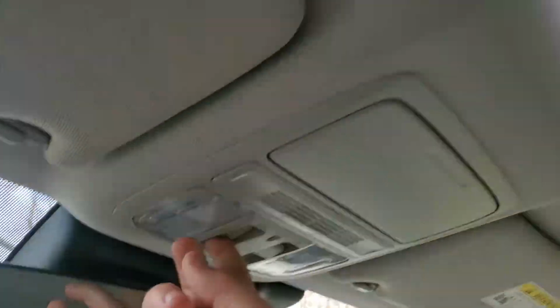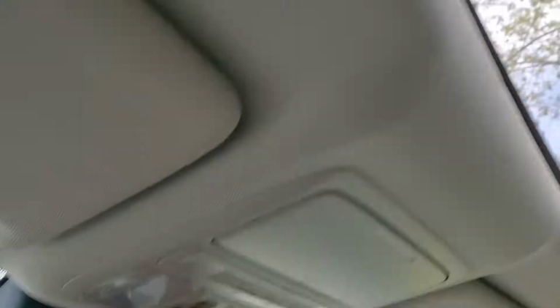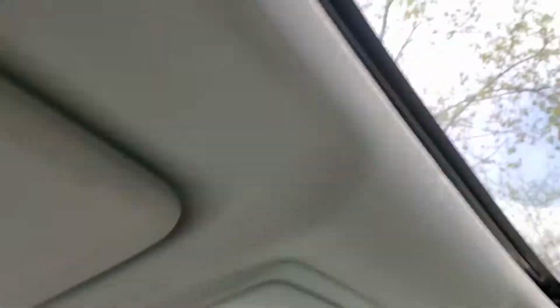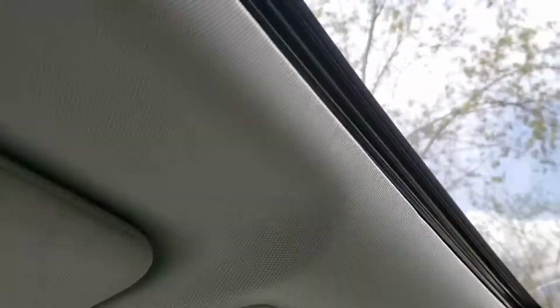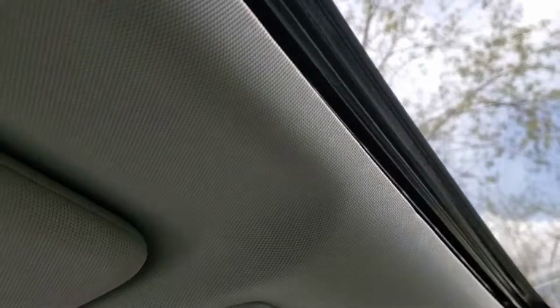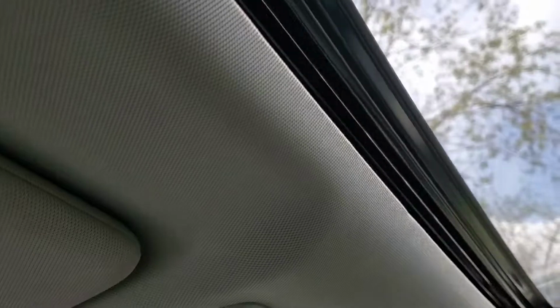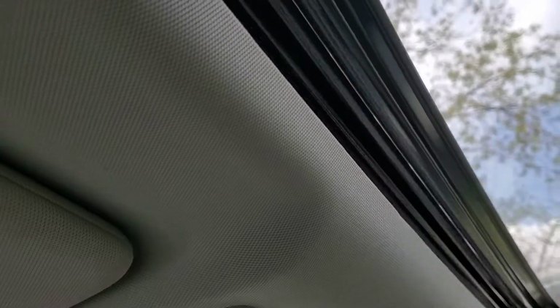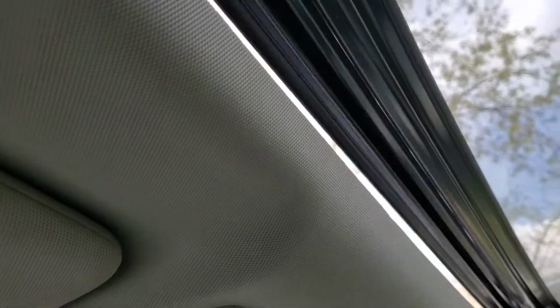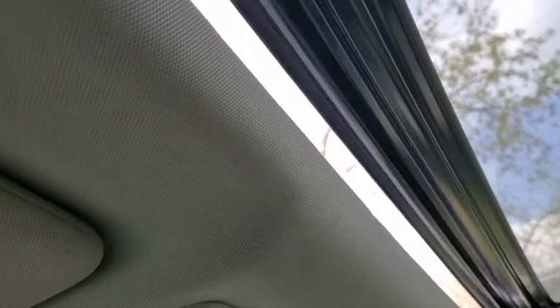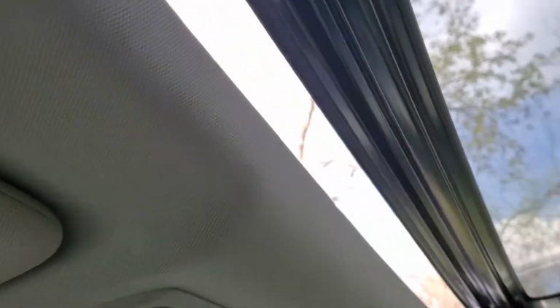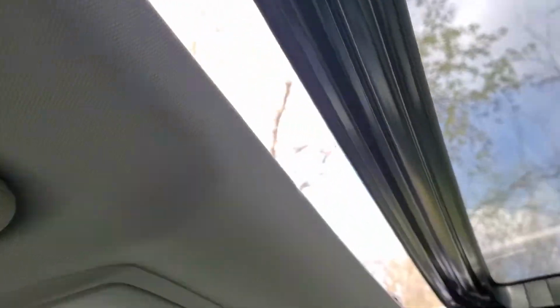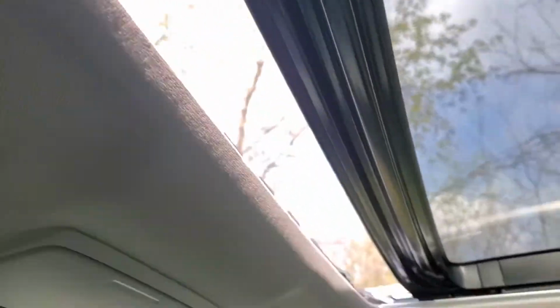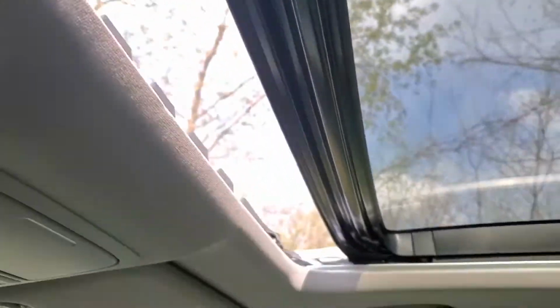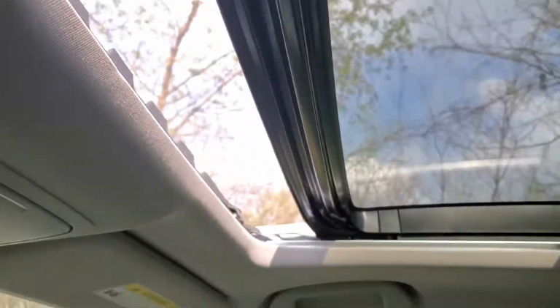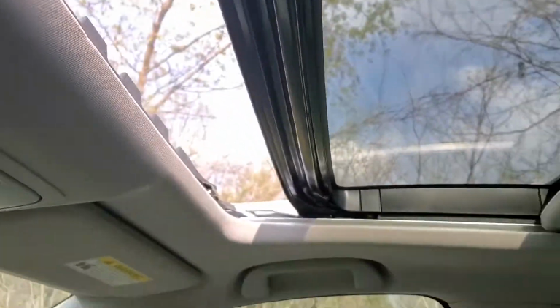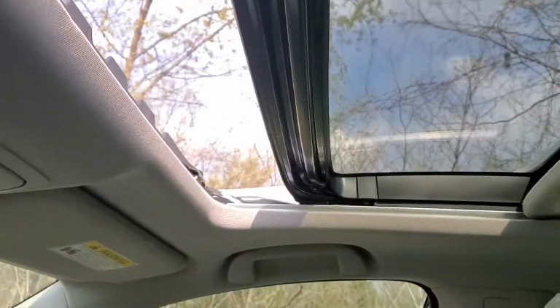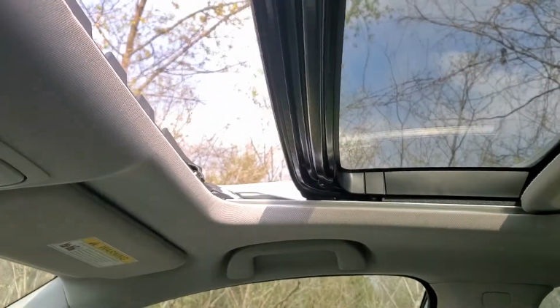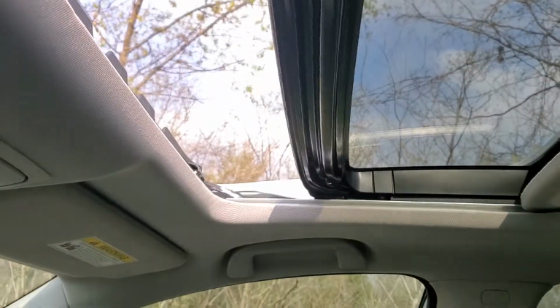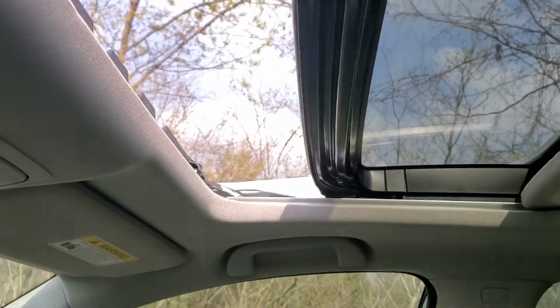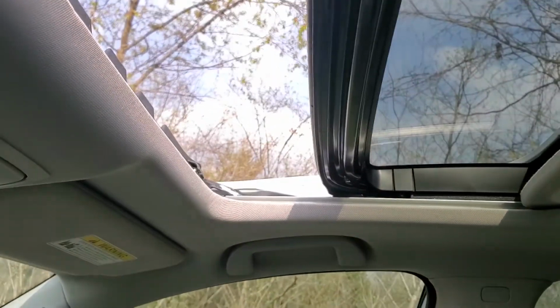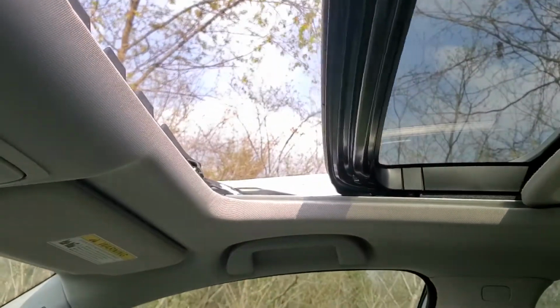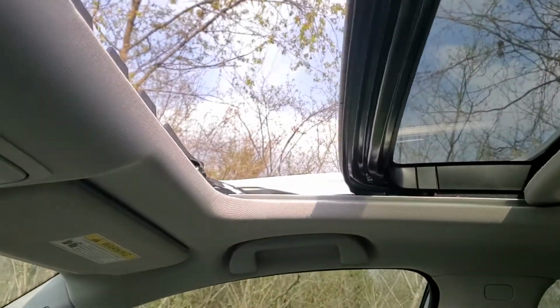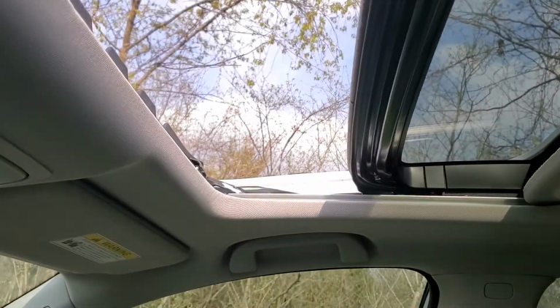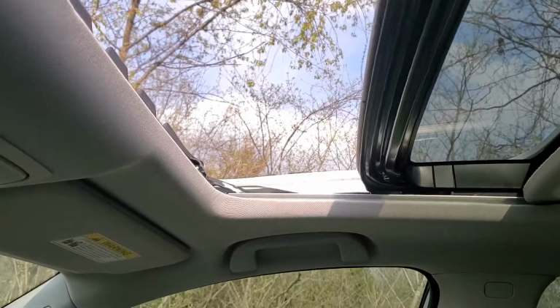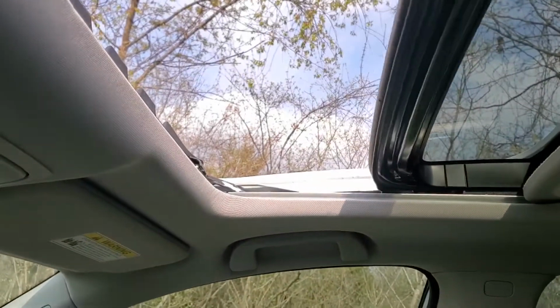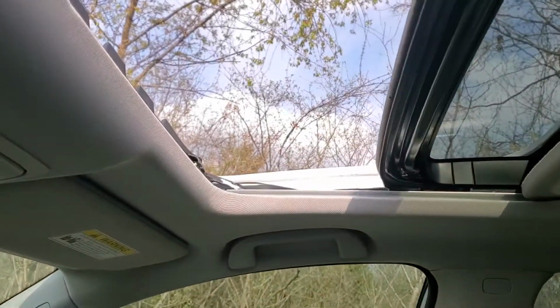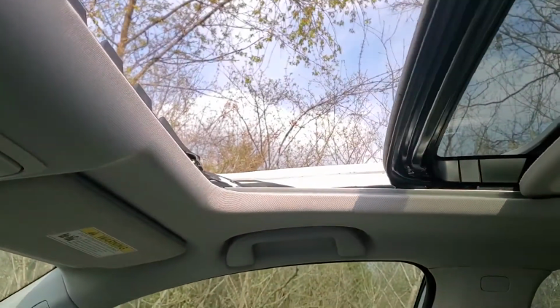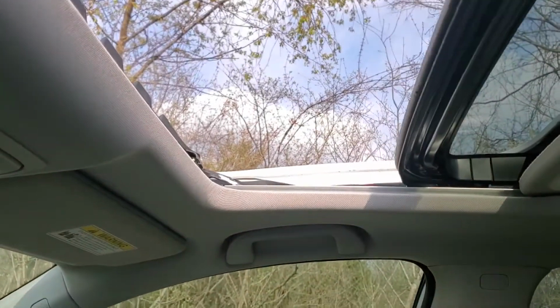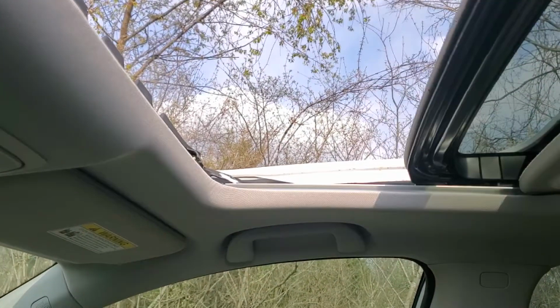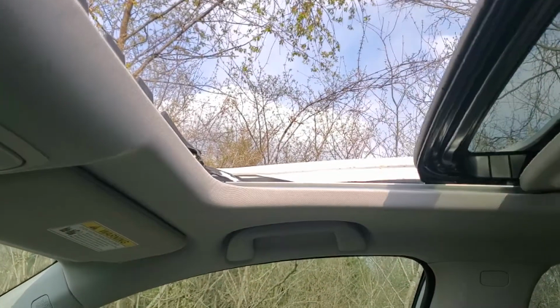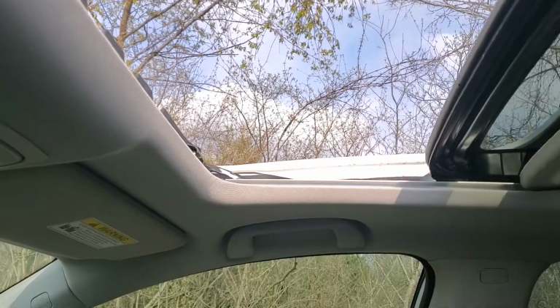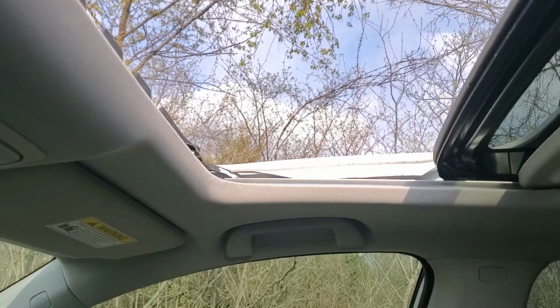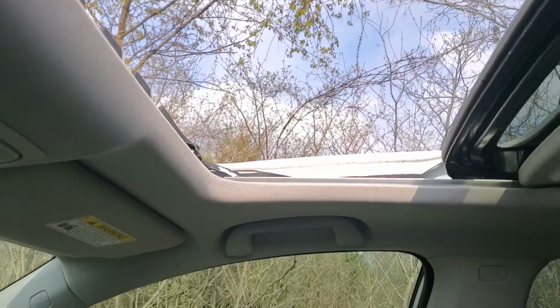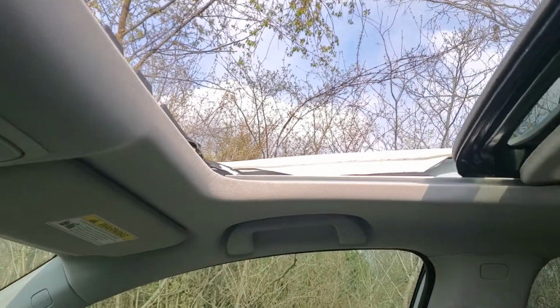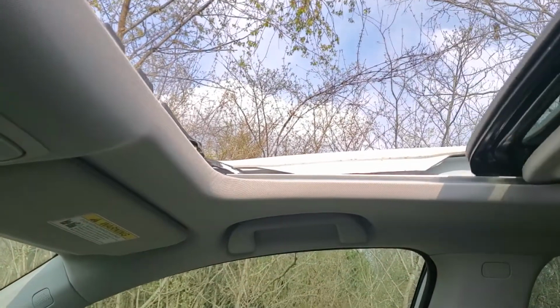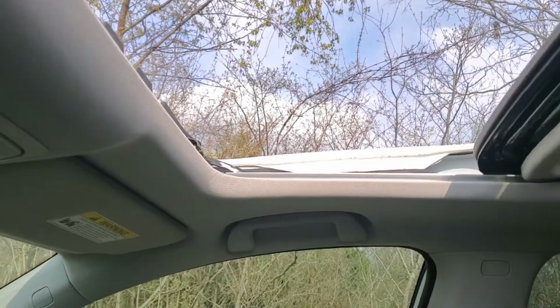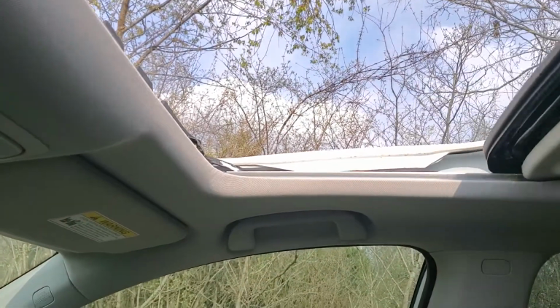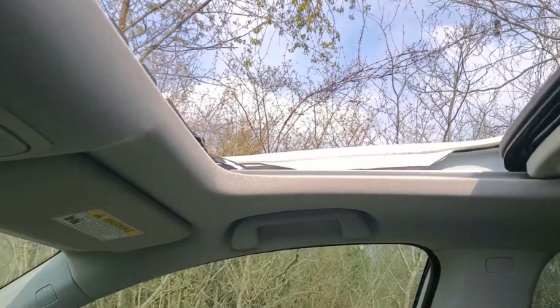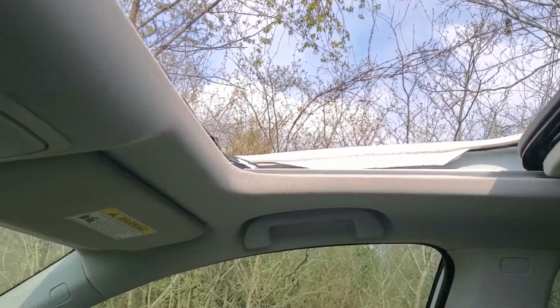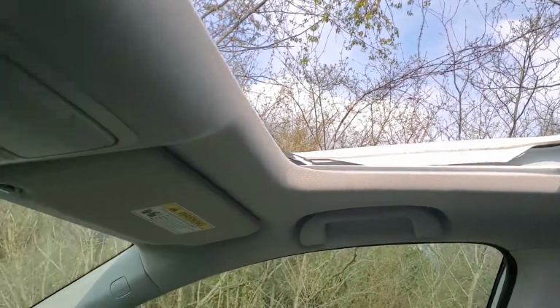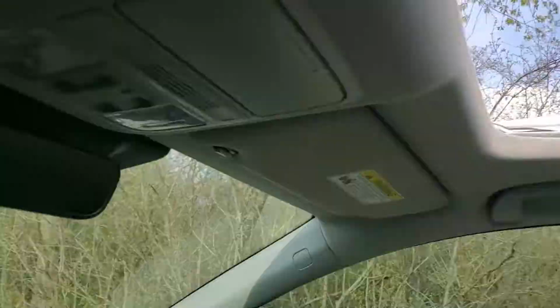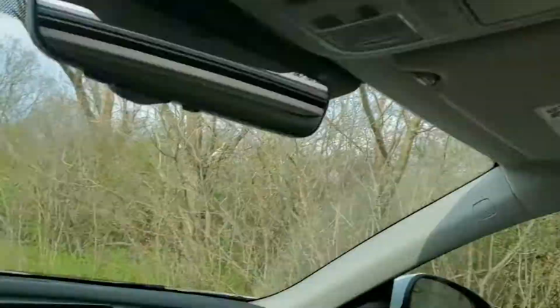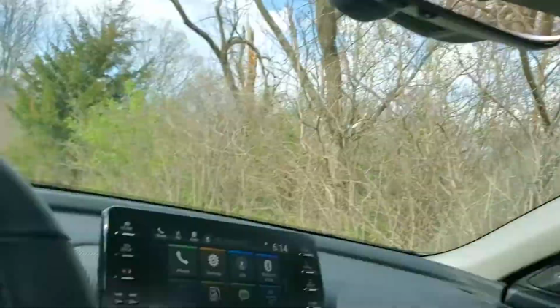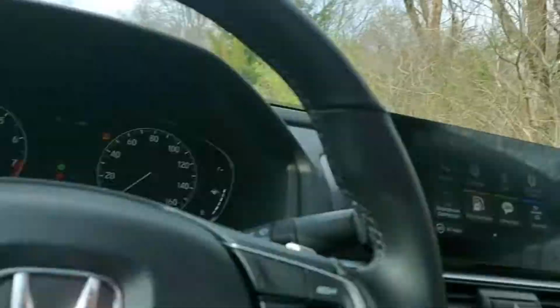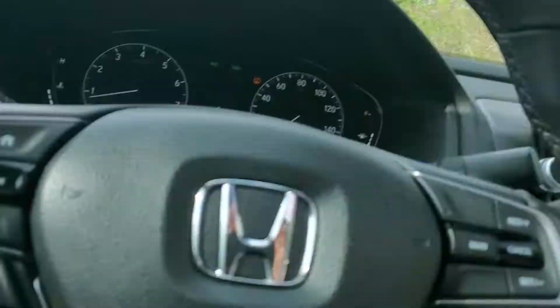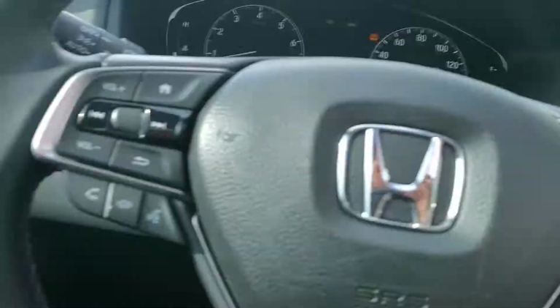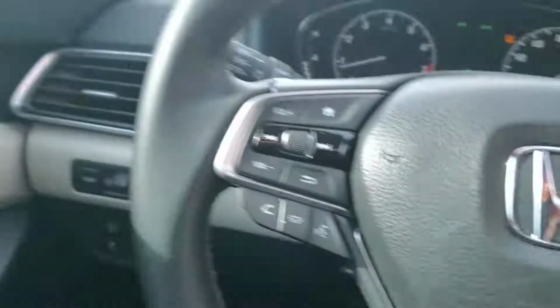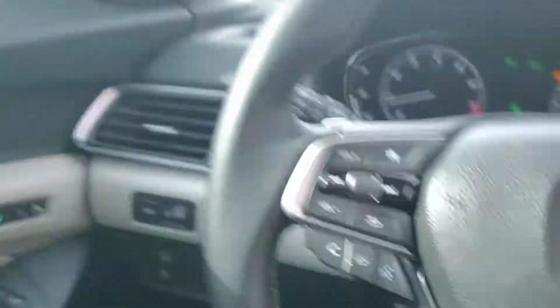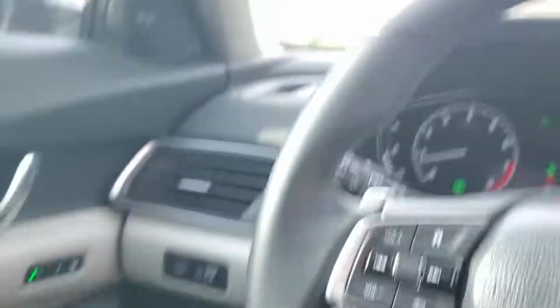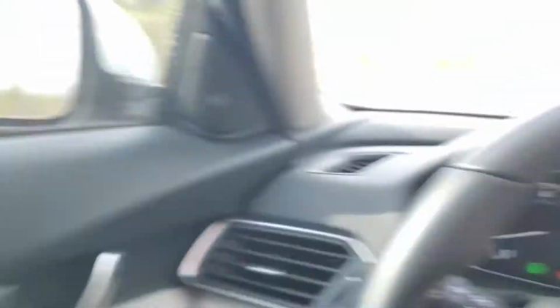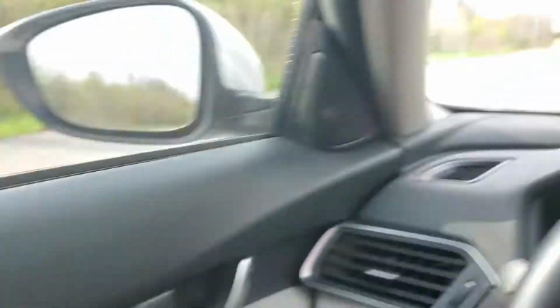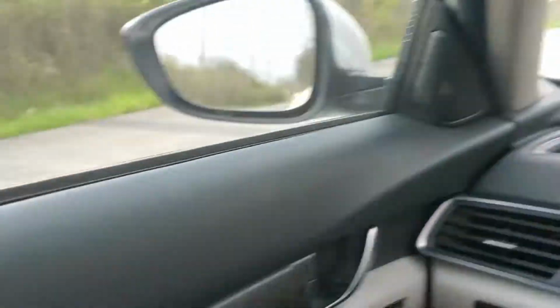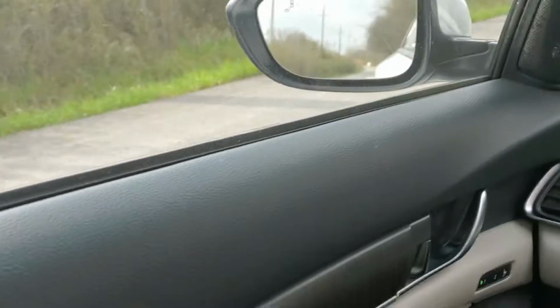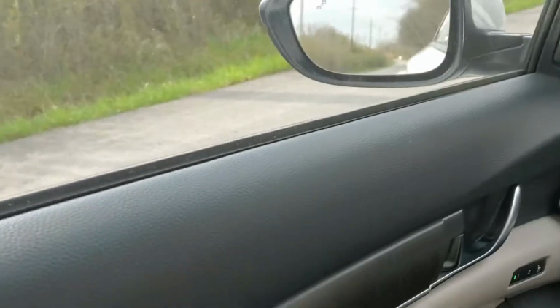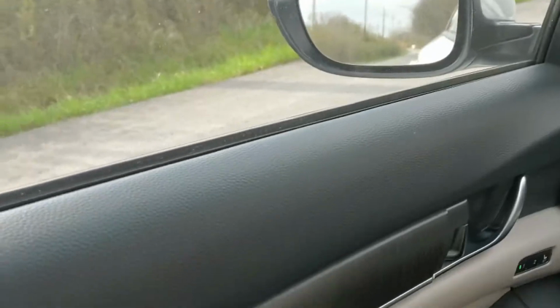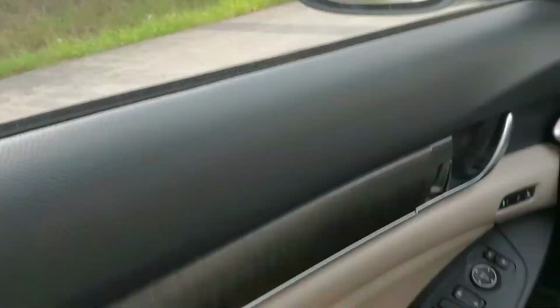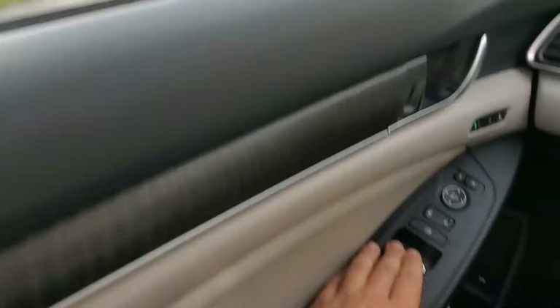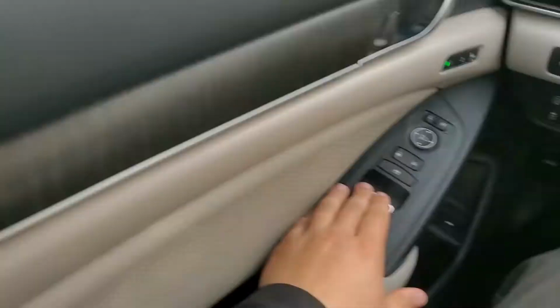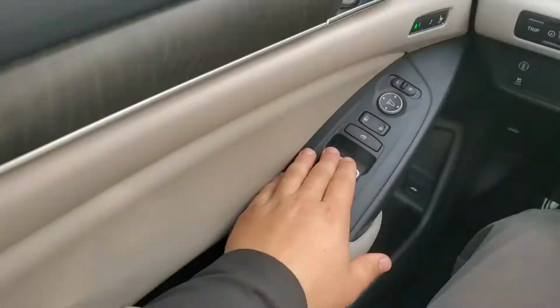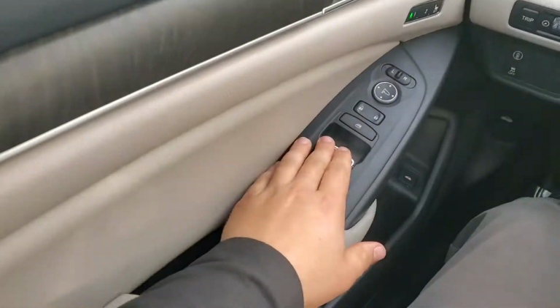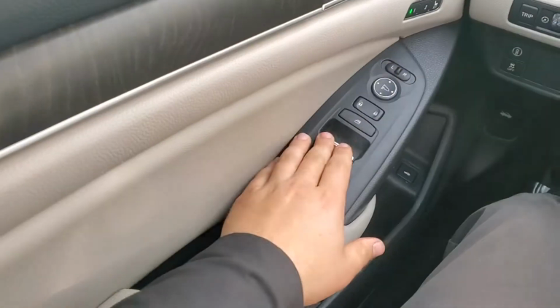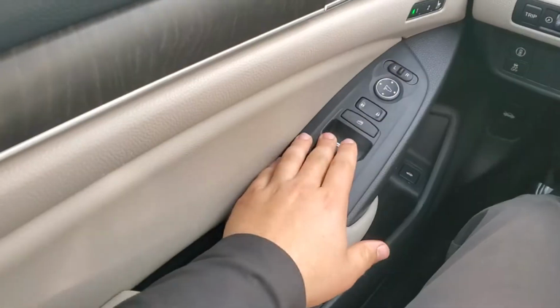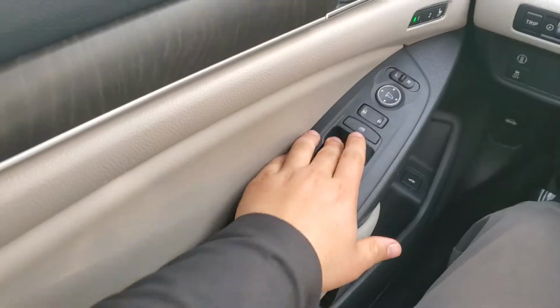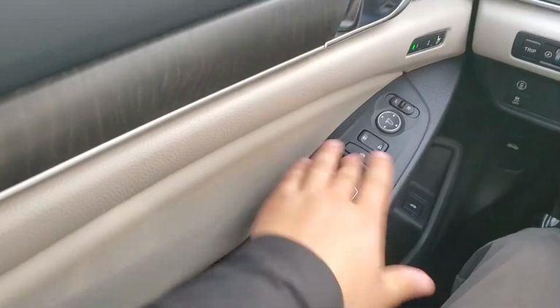Sunroof — let's open that up. Decently nice day here today. Get the windows open.